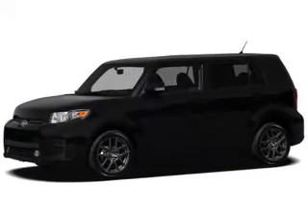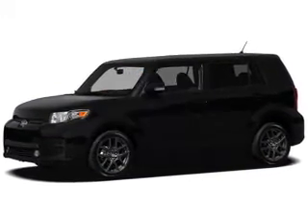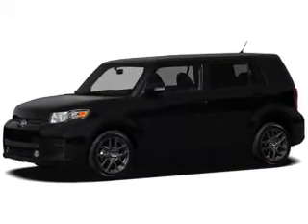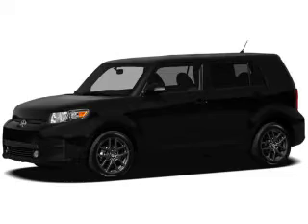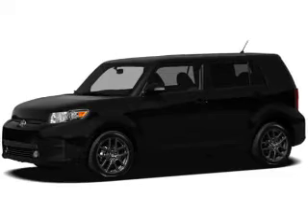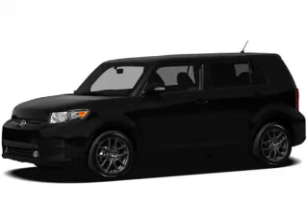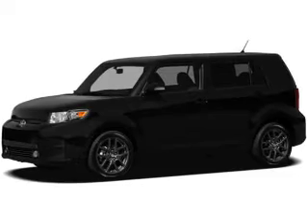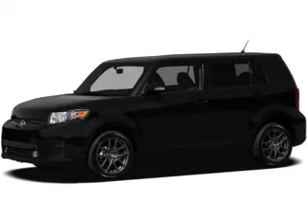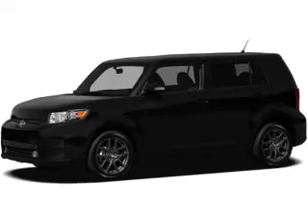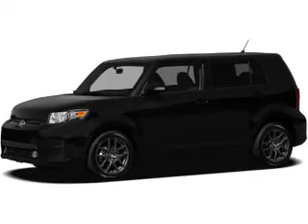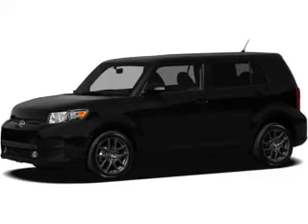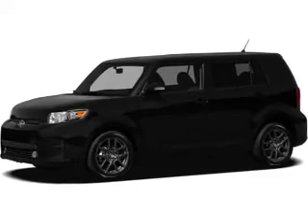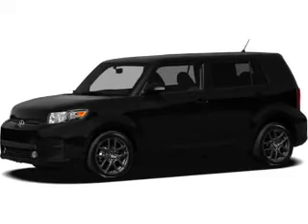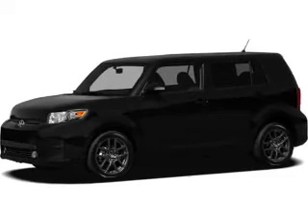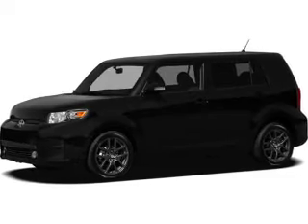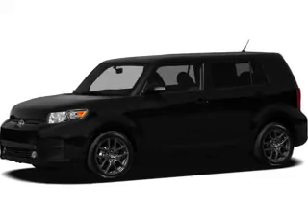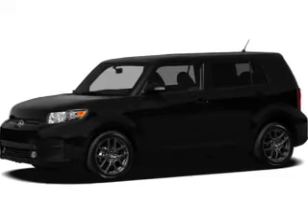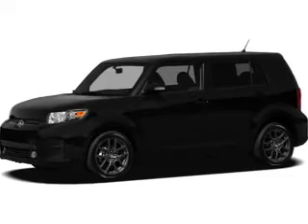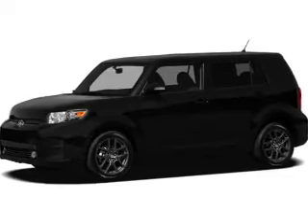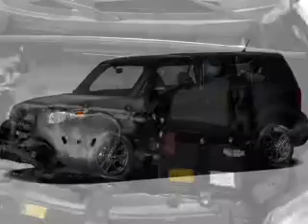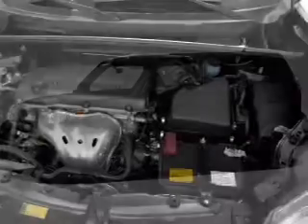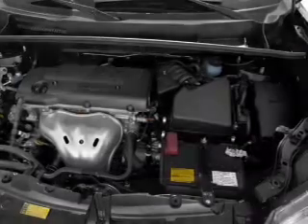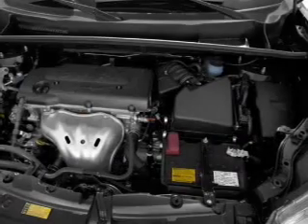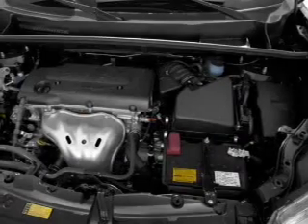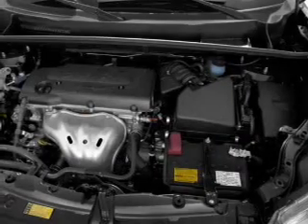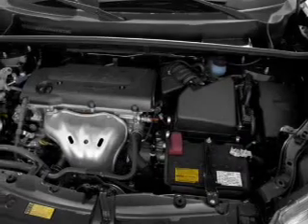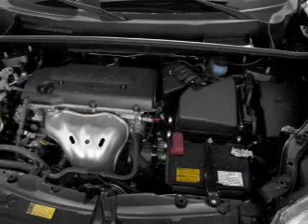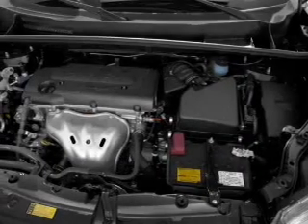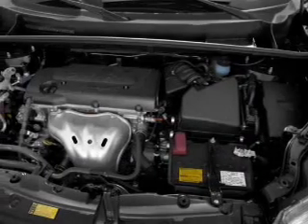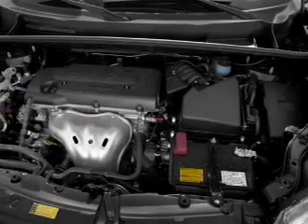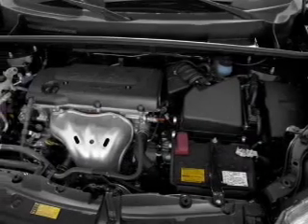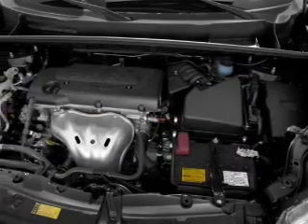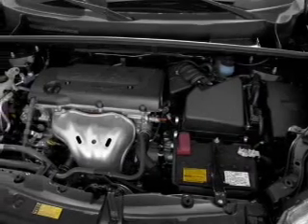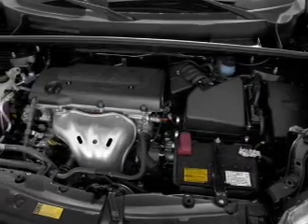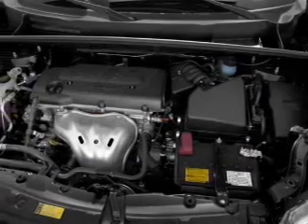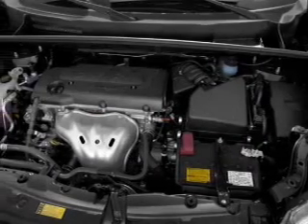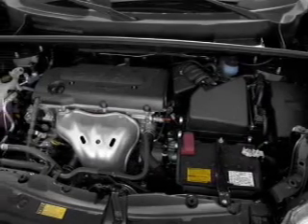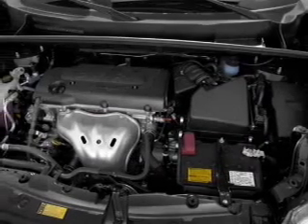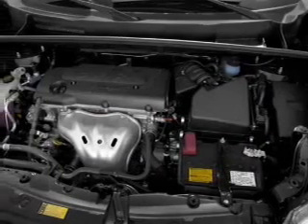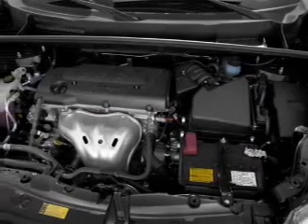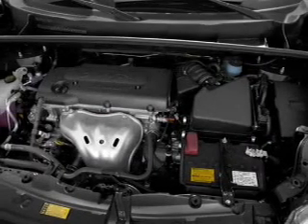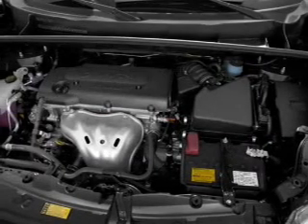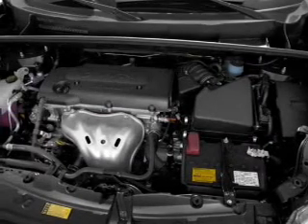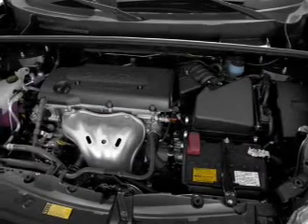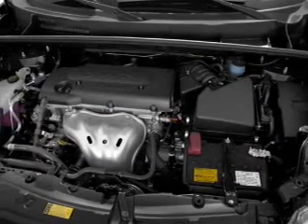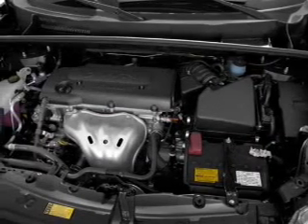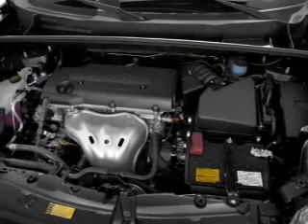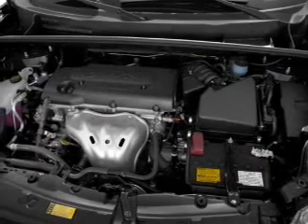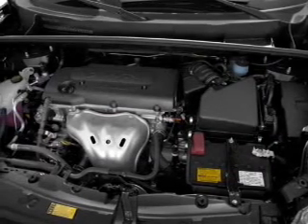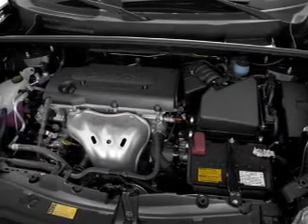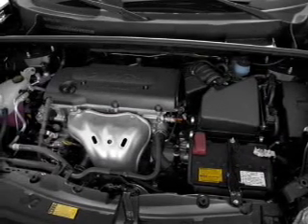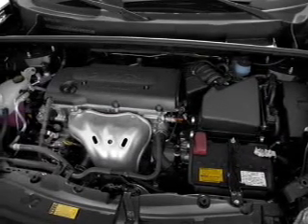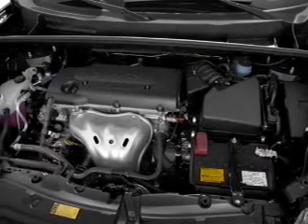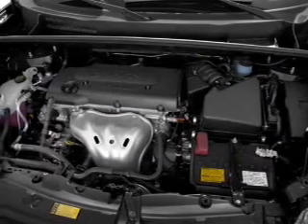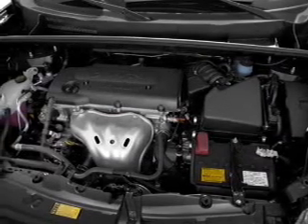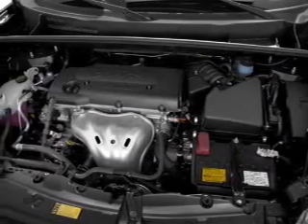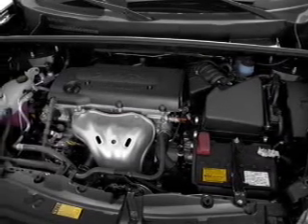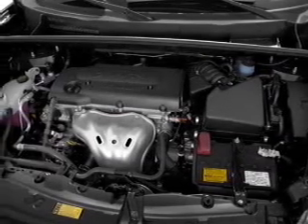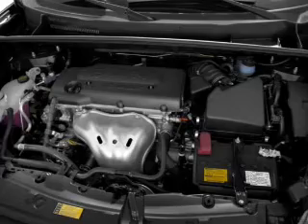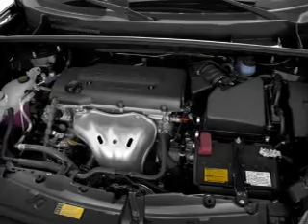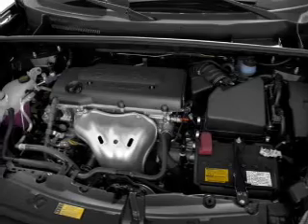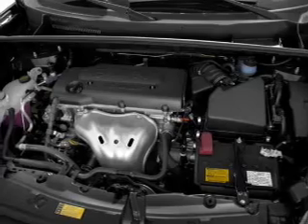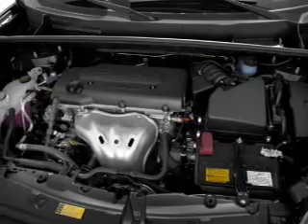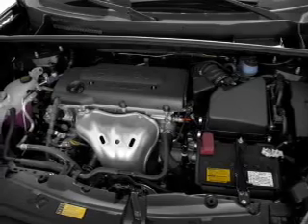With an efficient four-cylinder engine, the powertrain includes front wheel drive connected to a smooth shifting transmission.